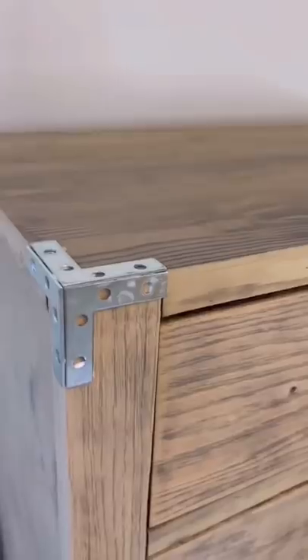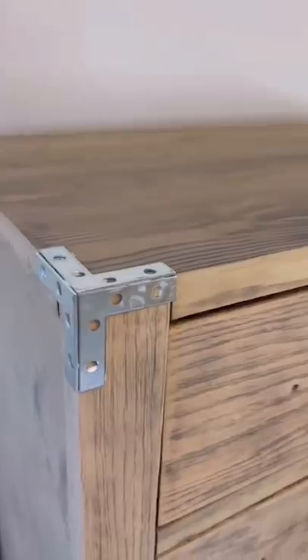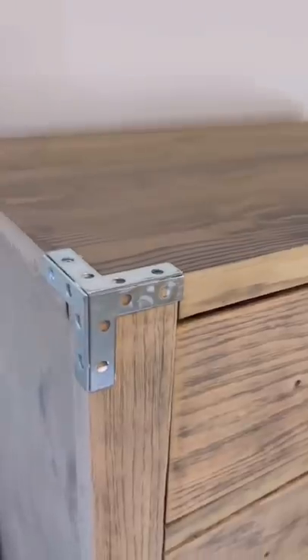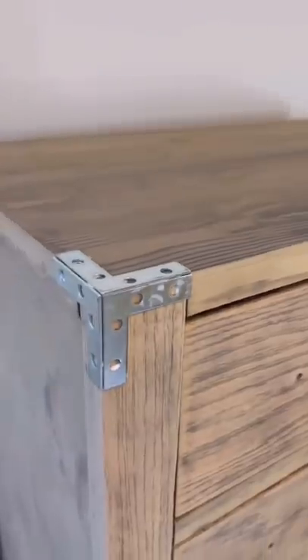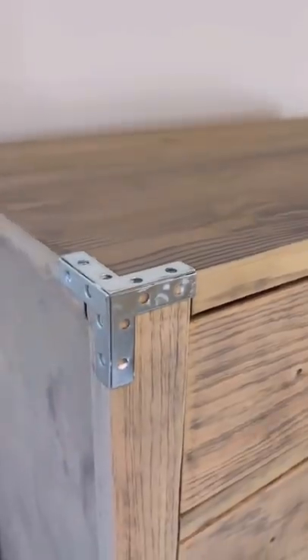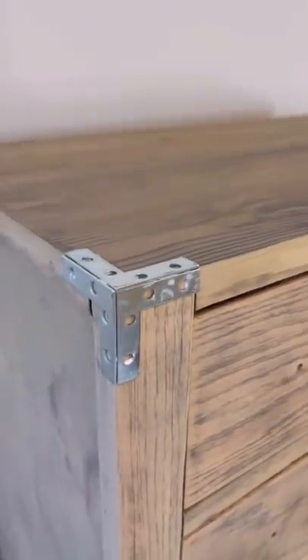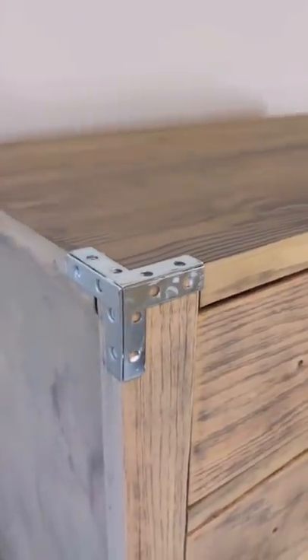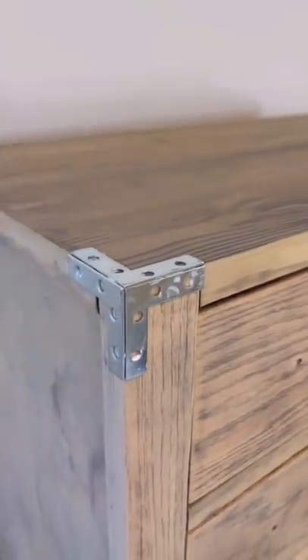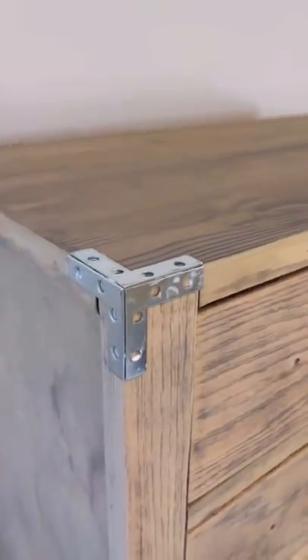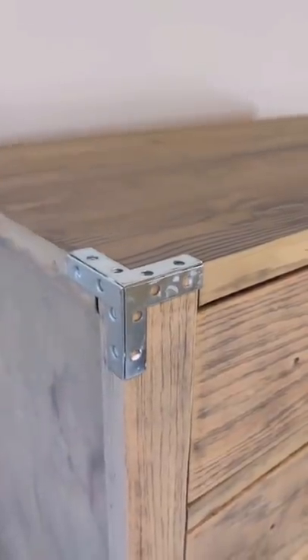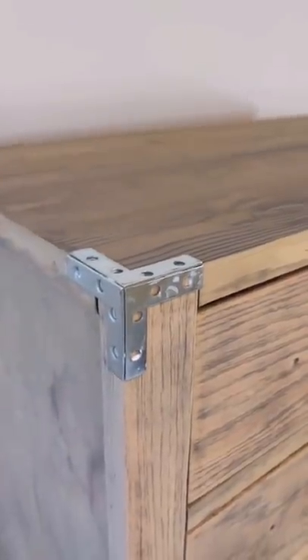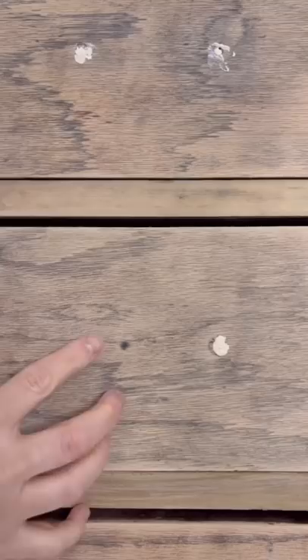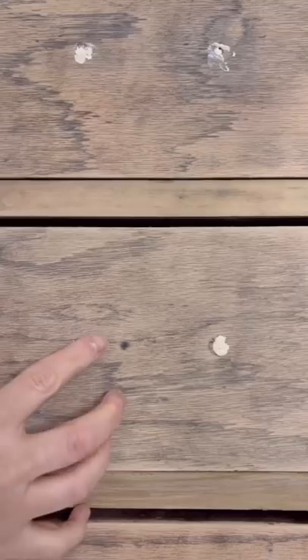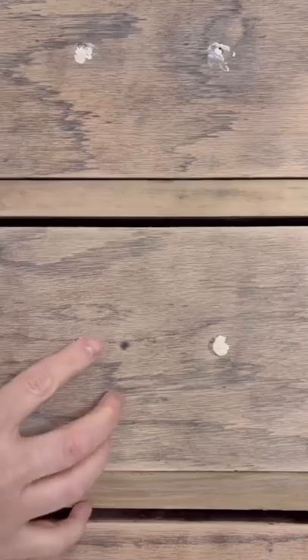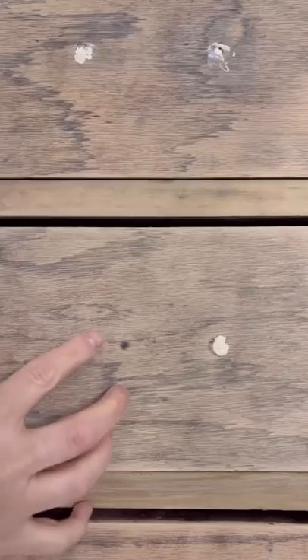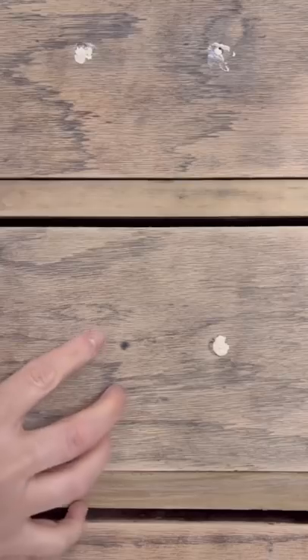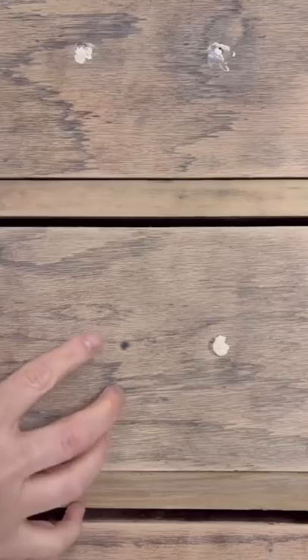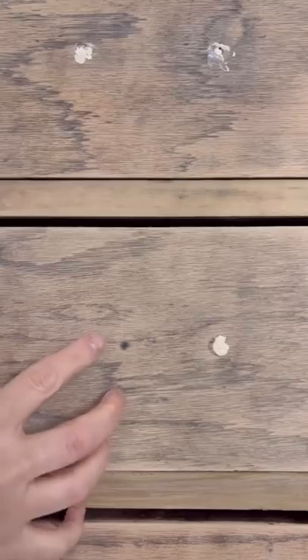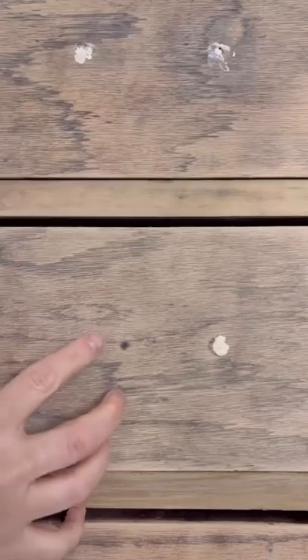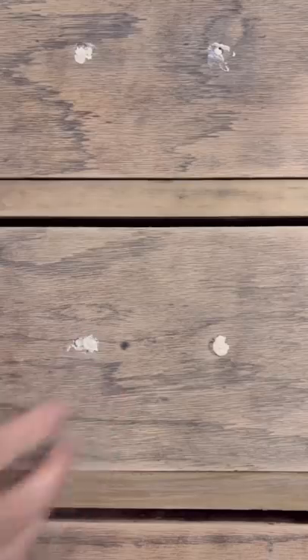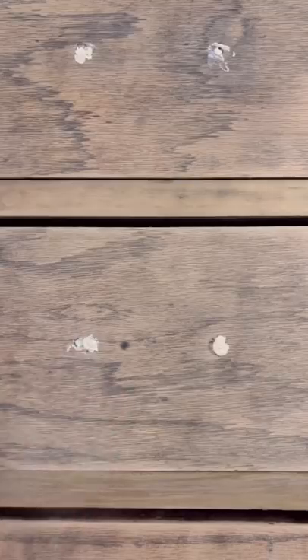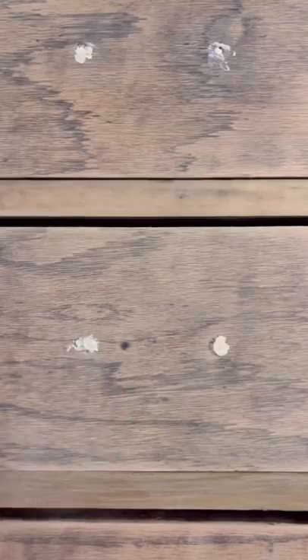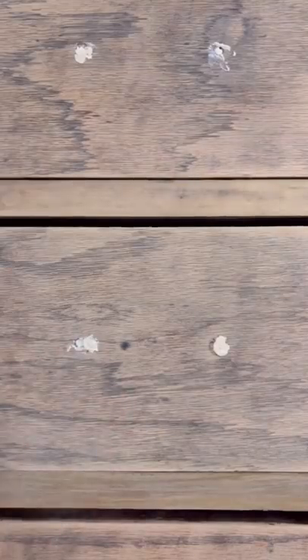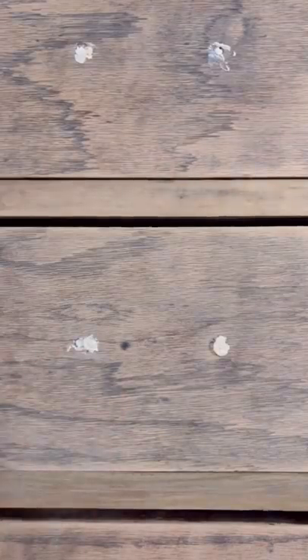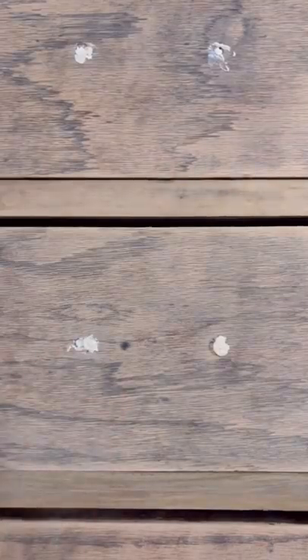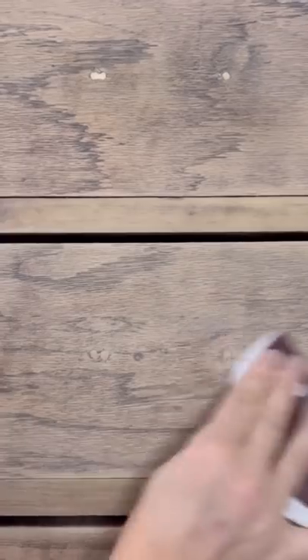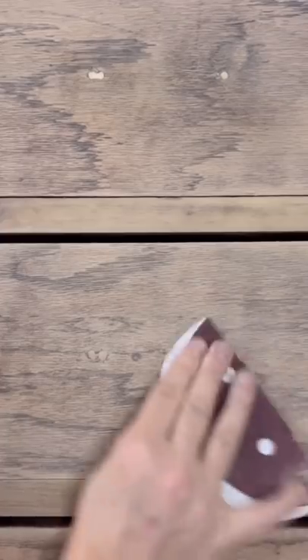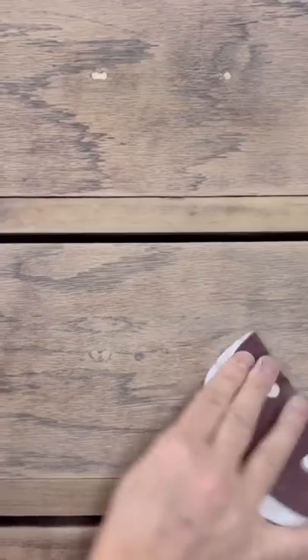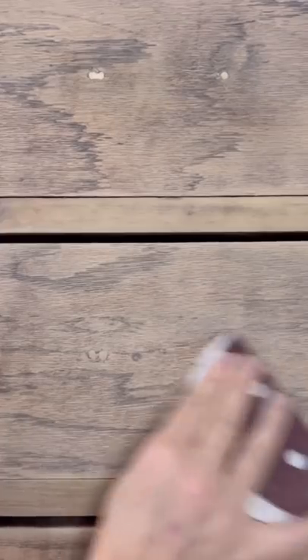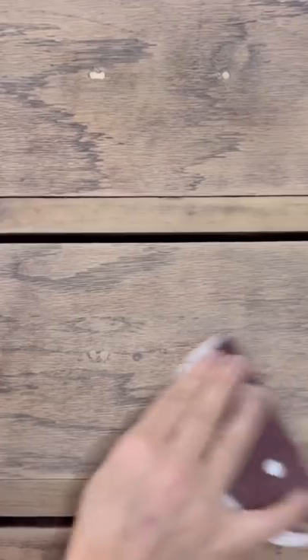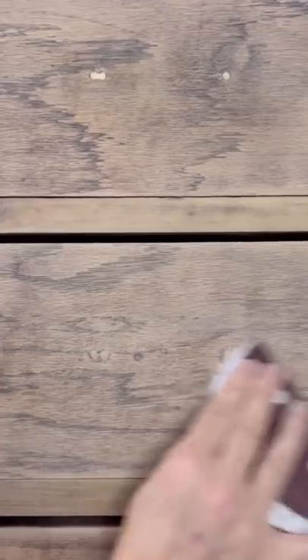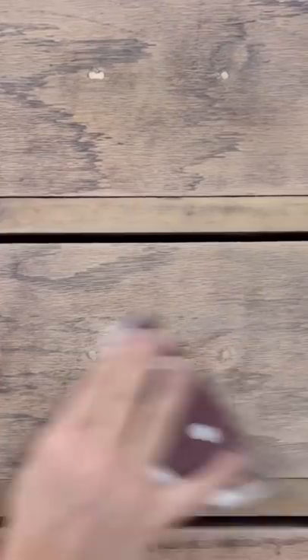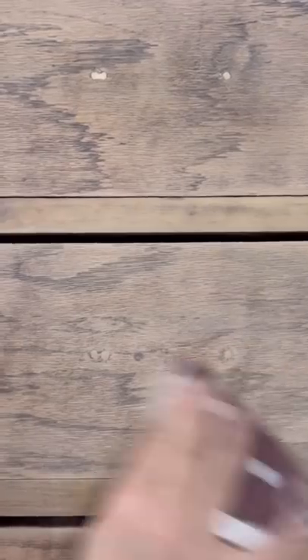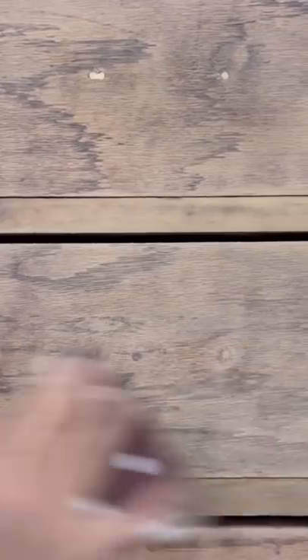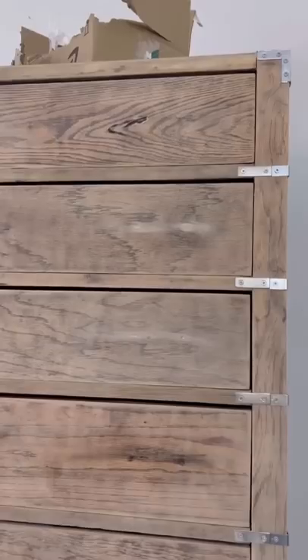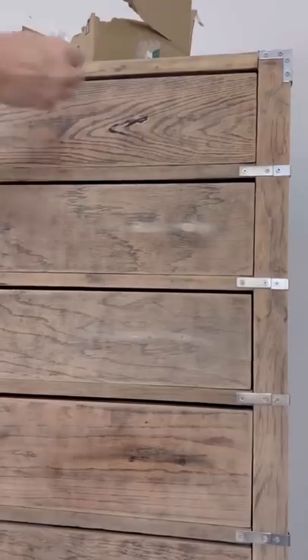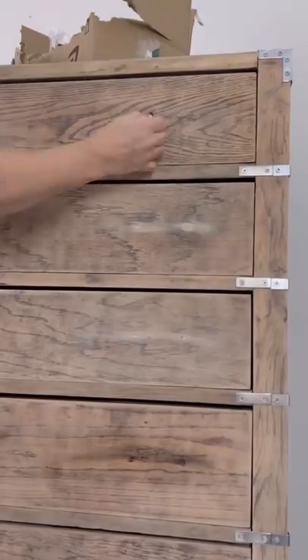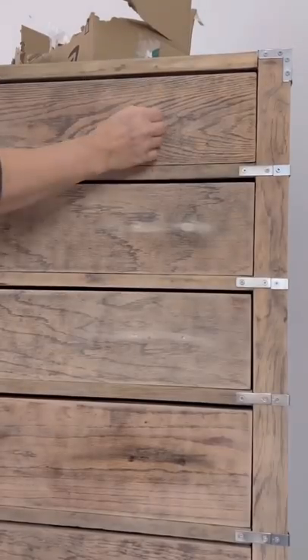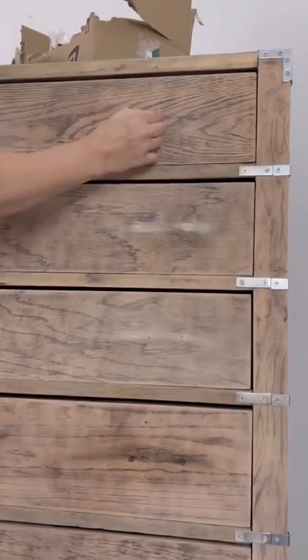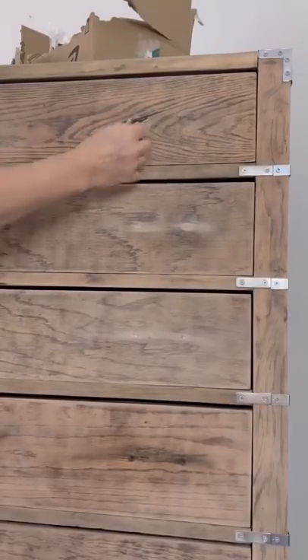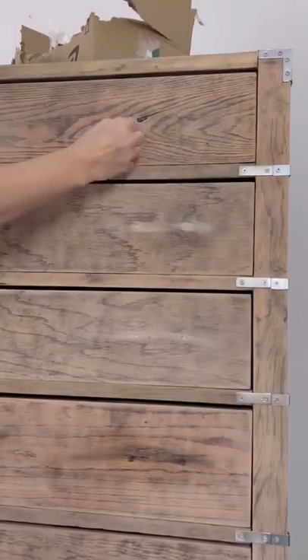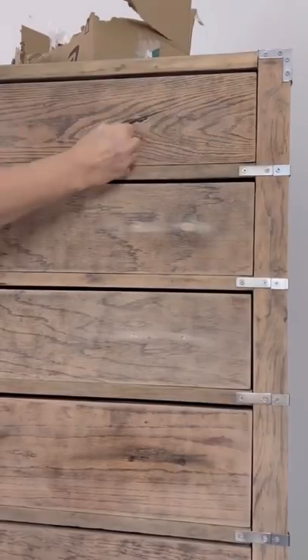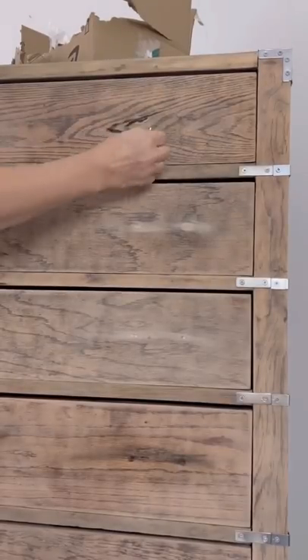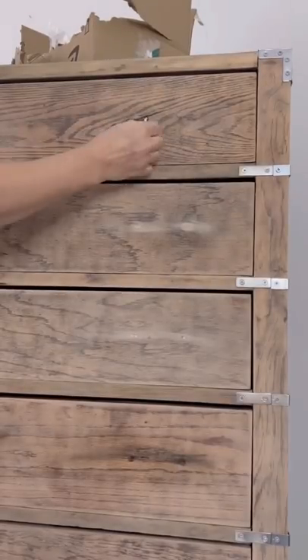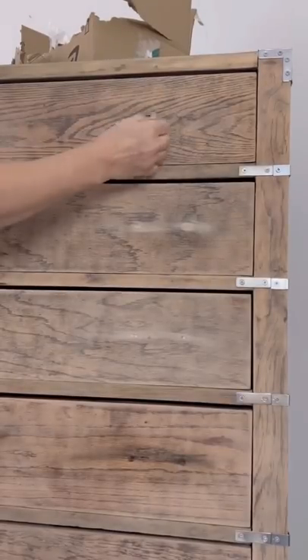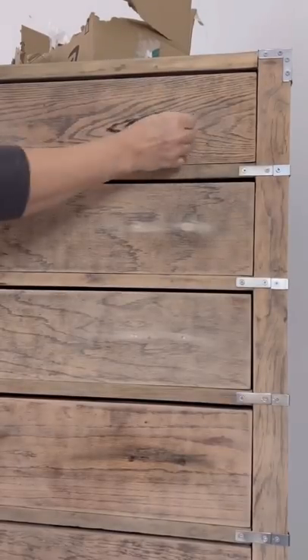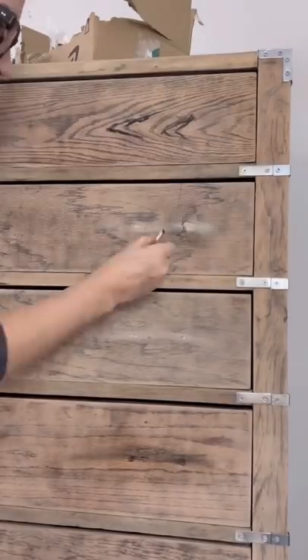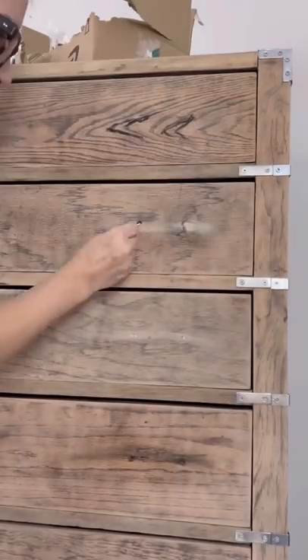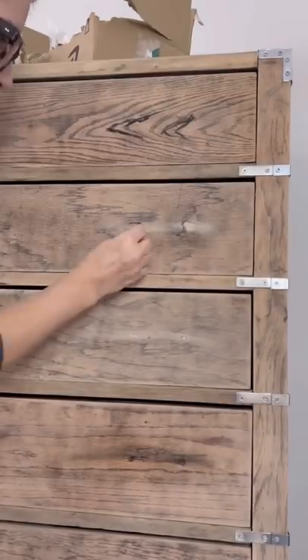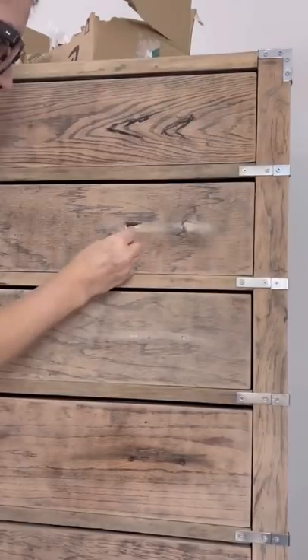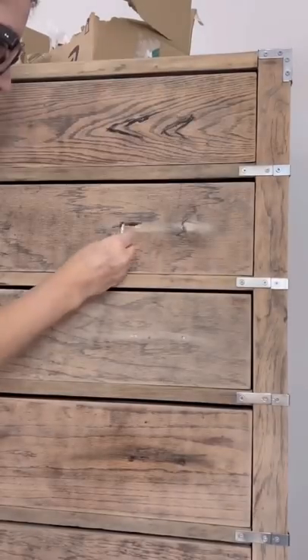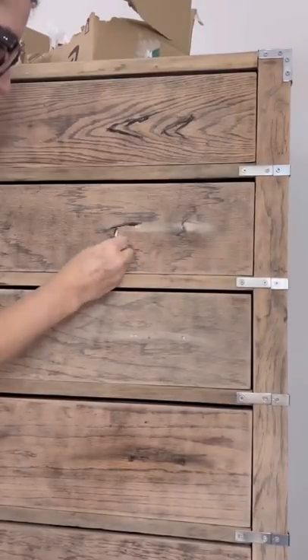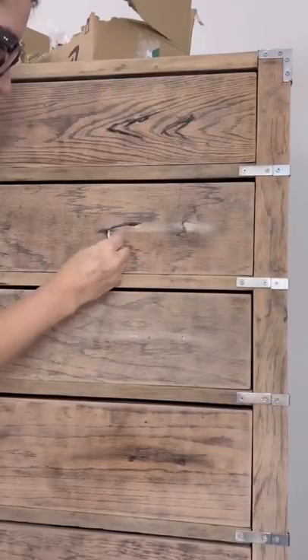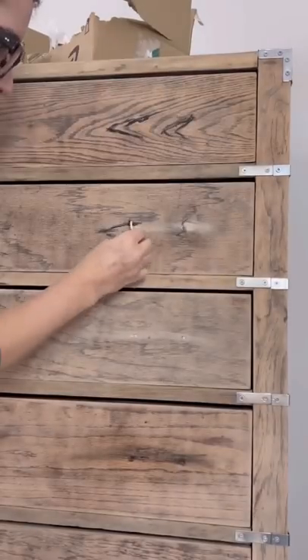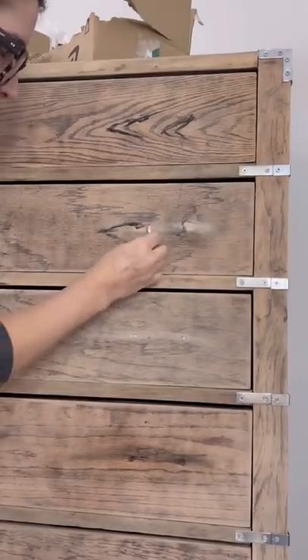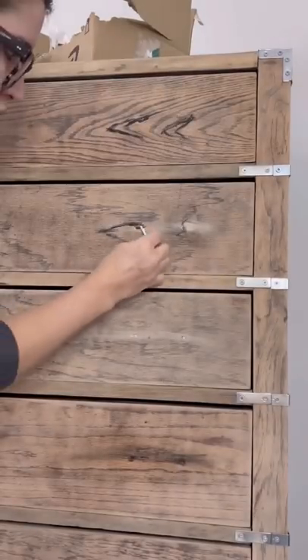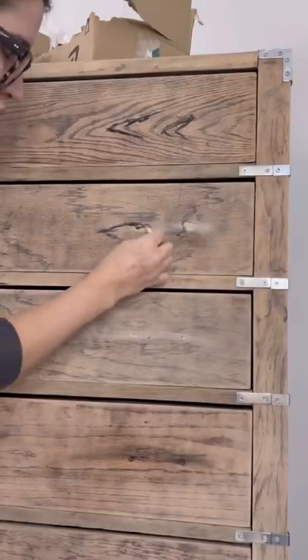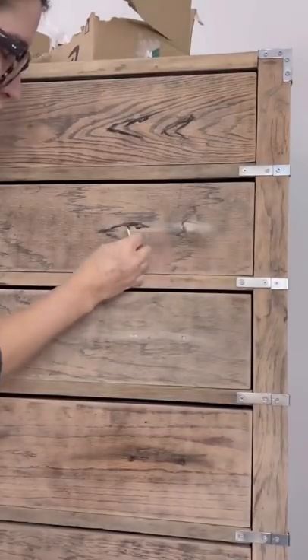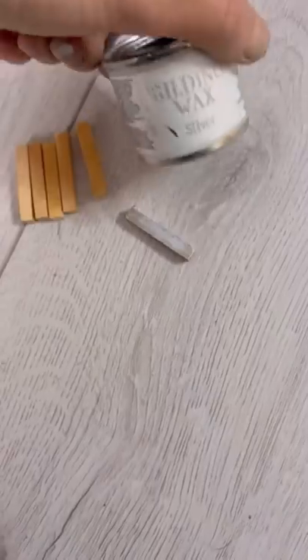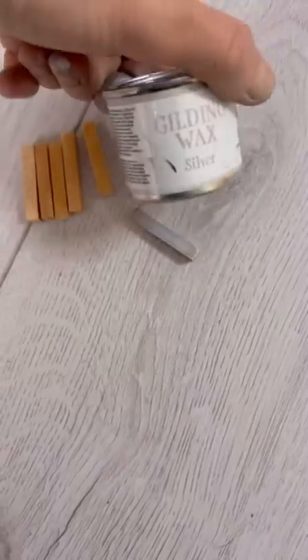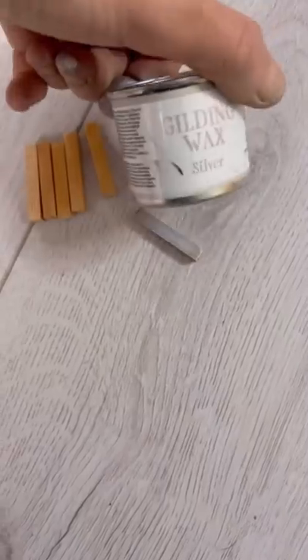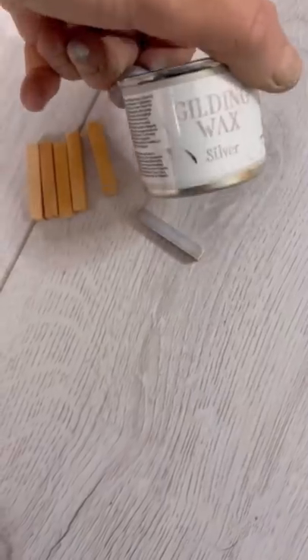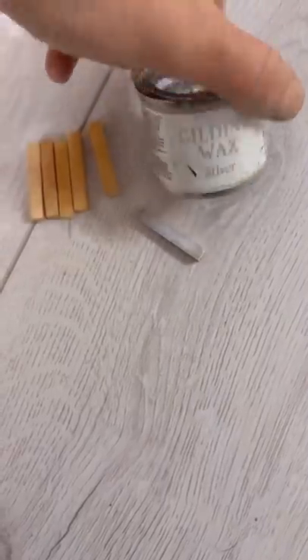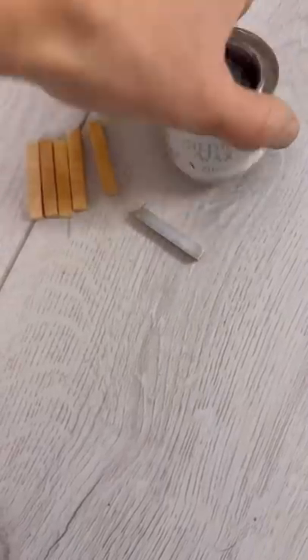I then got these brackets and attached them to all the corners, and tried my absolute best to hide the old hardware holes by adding fake grain.